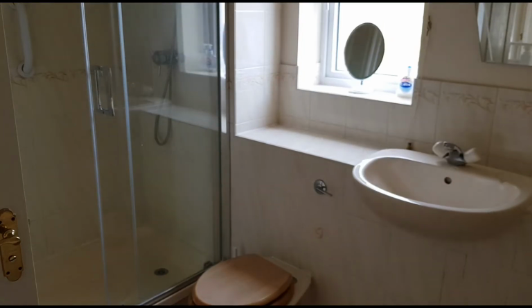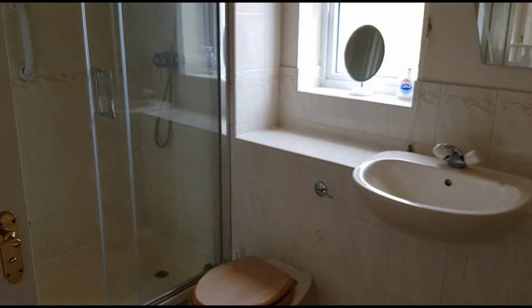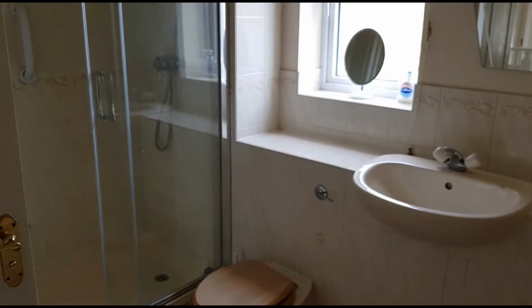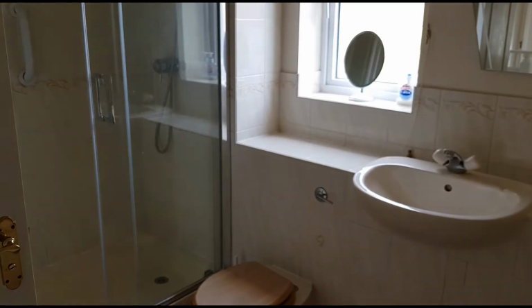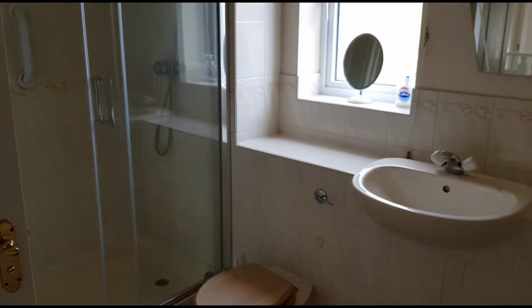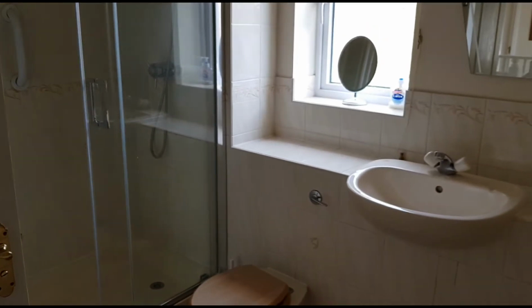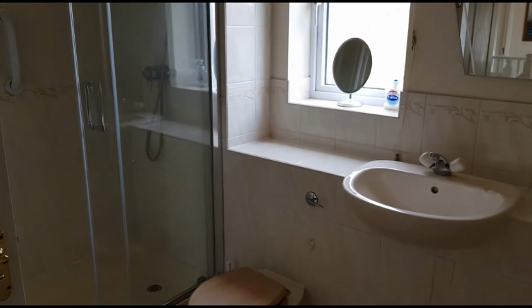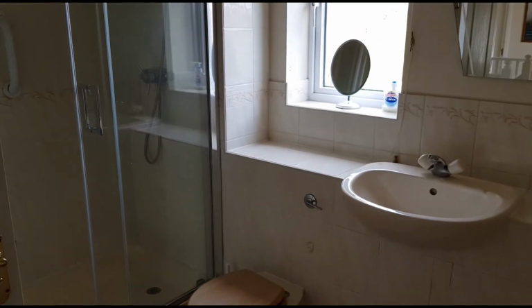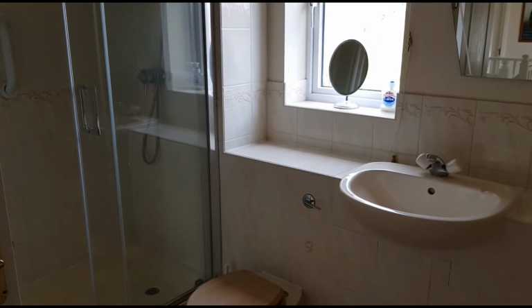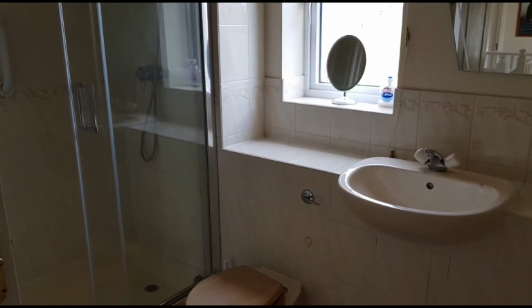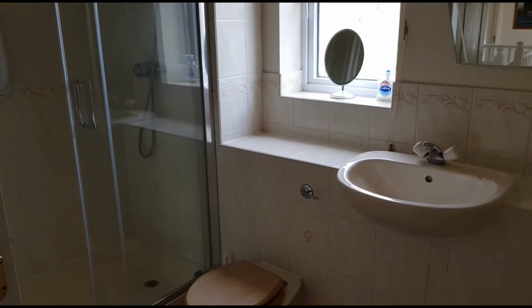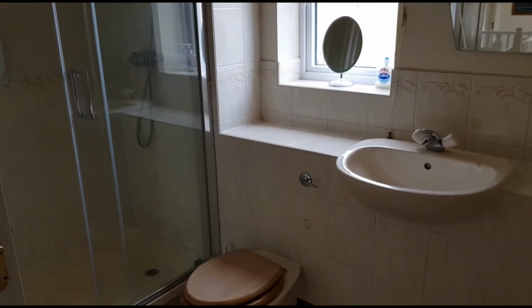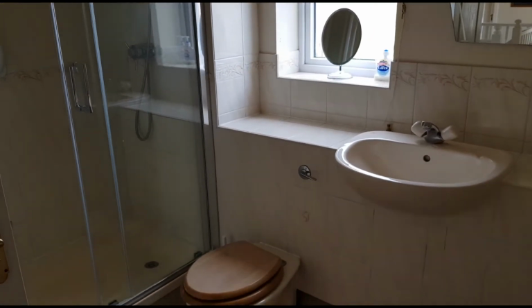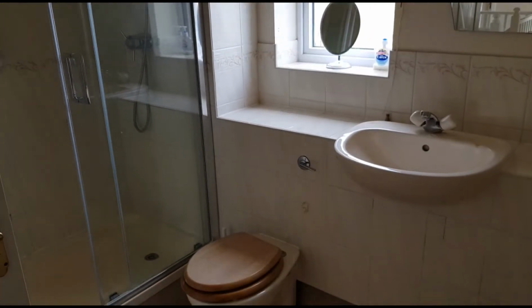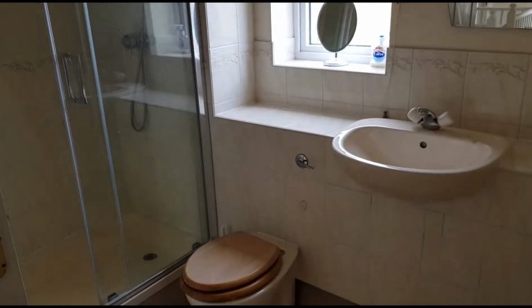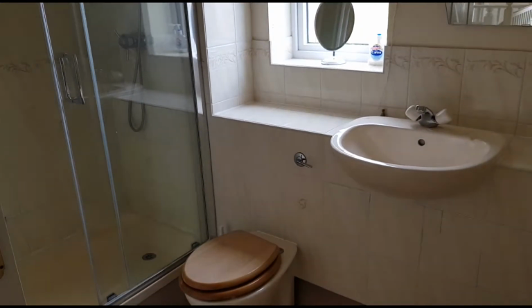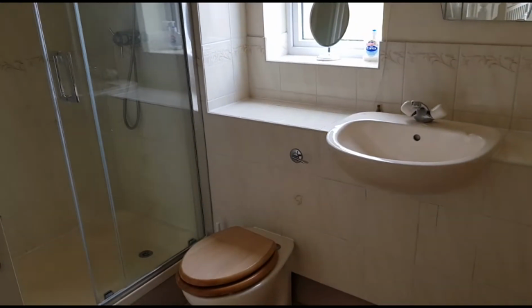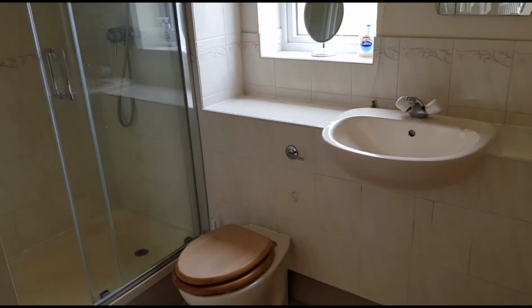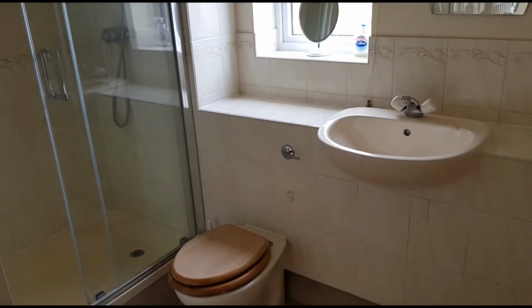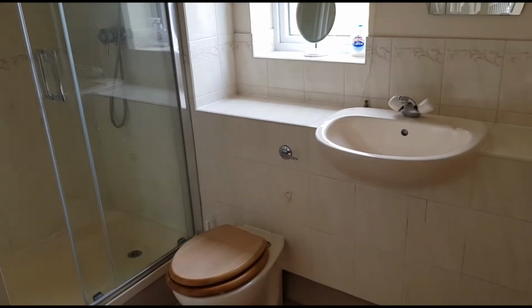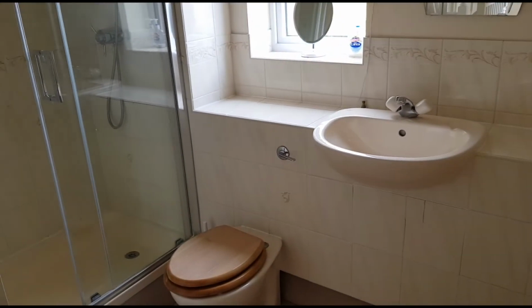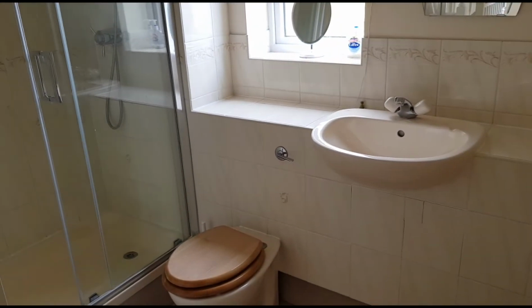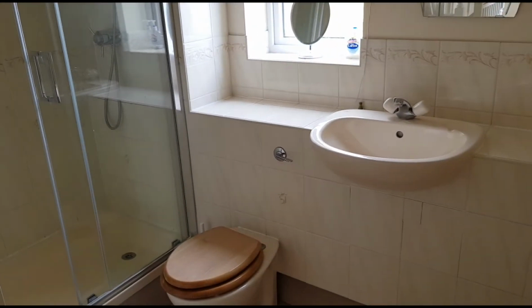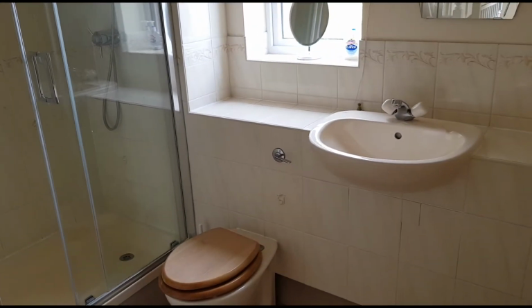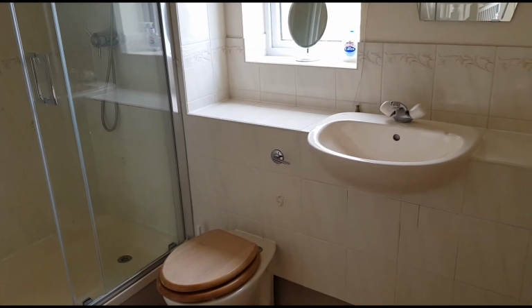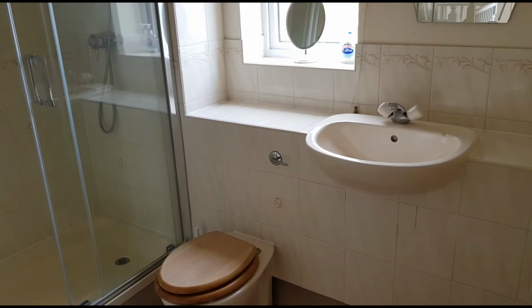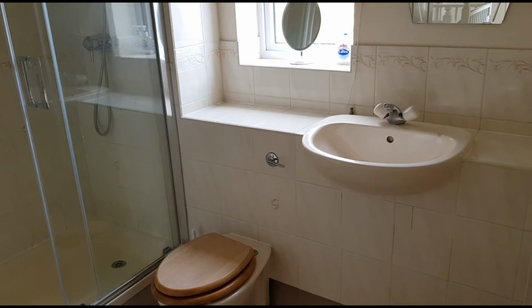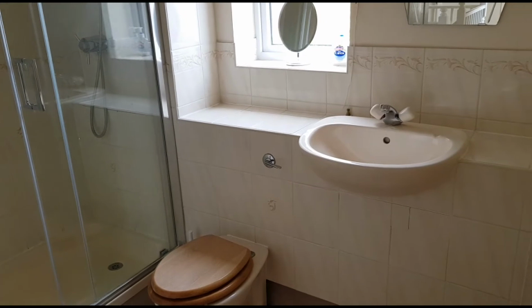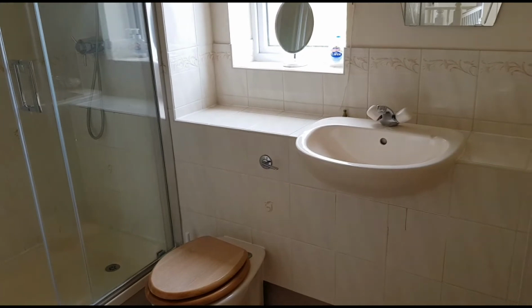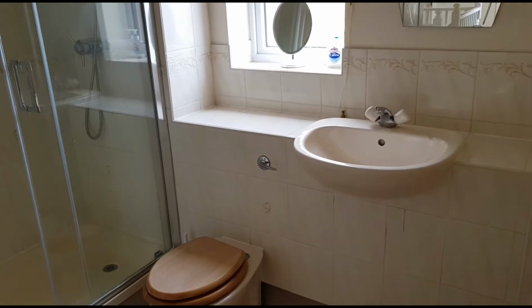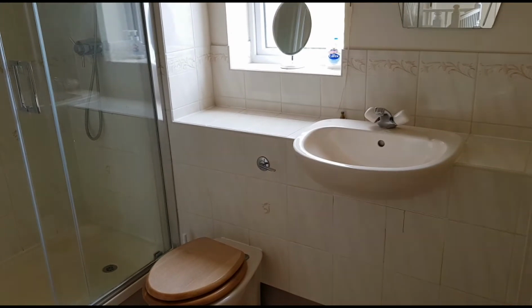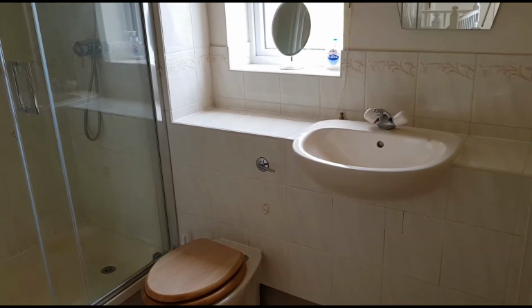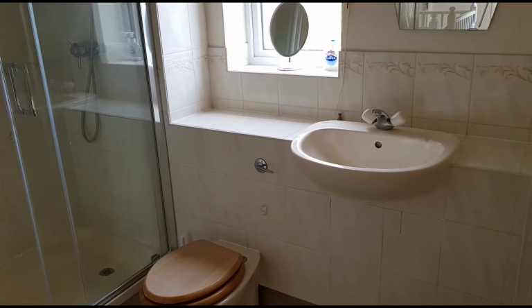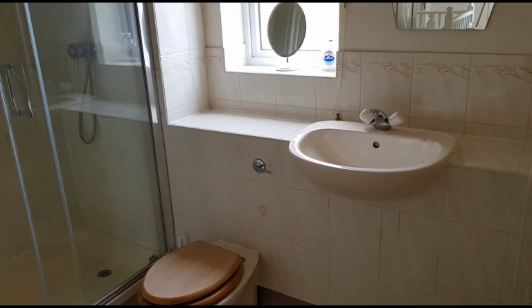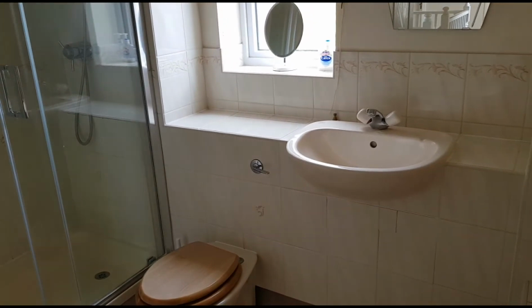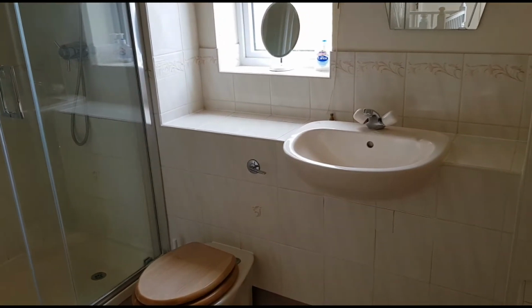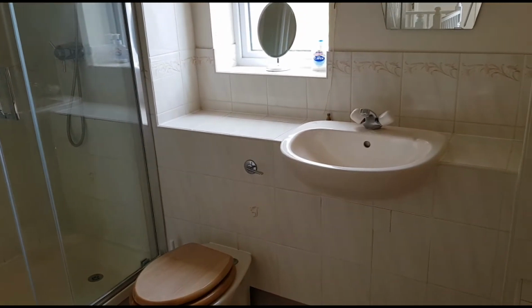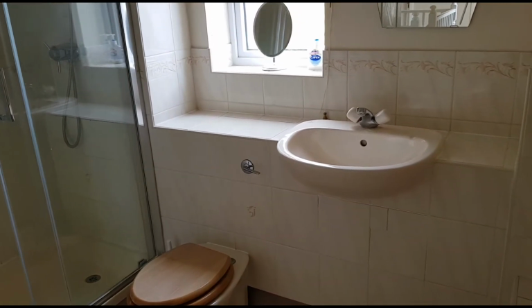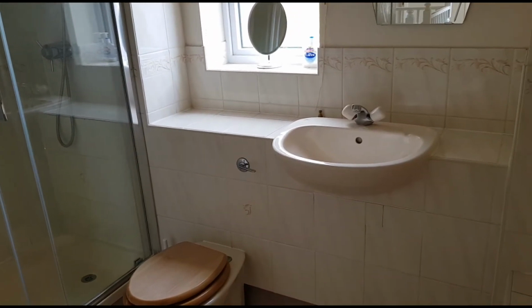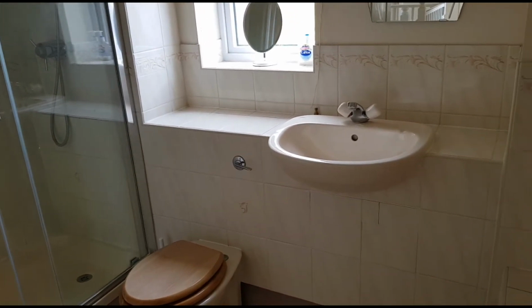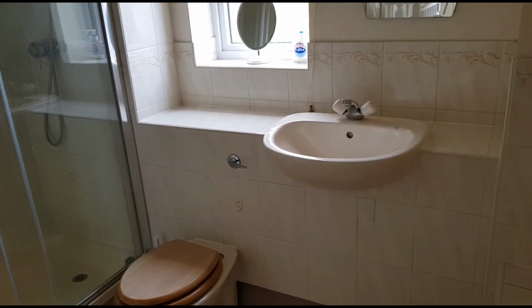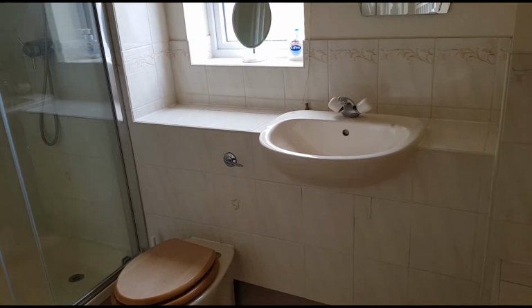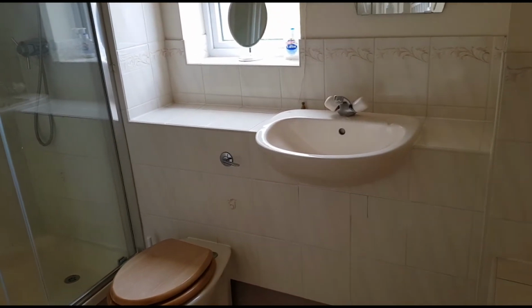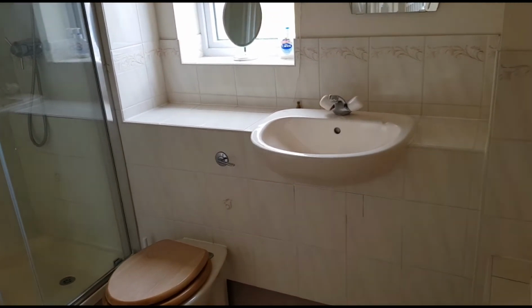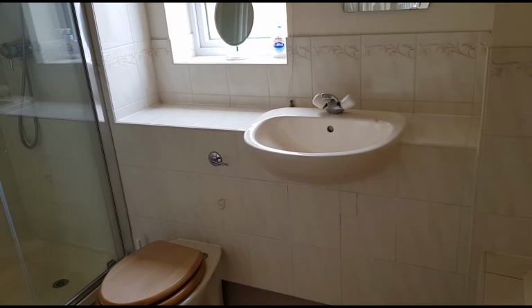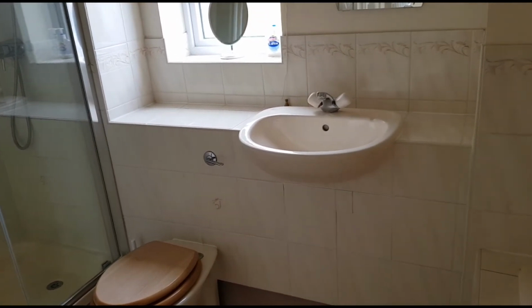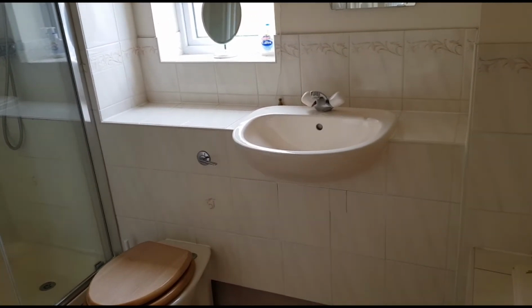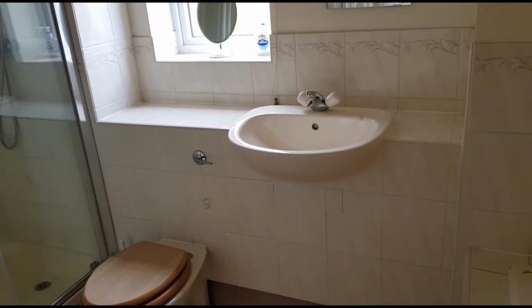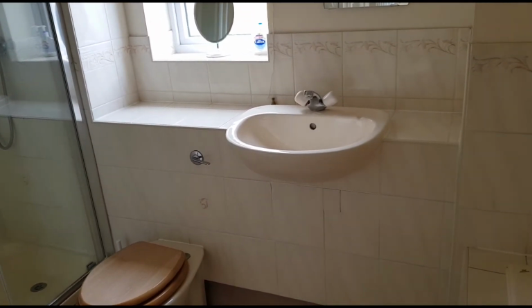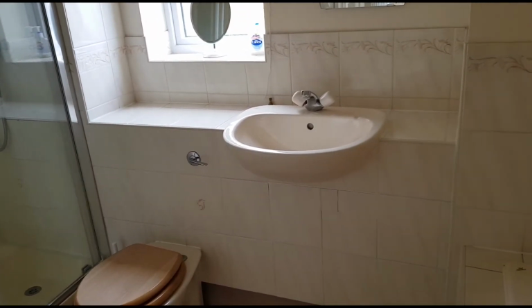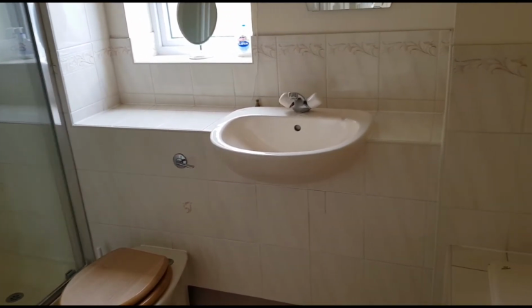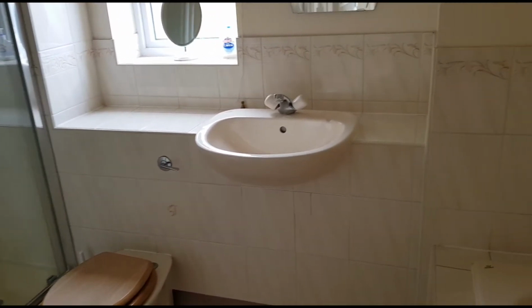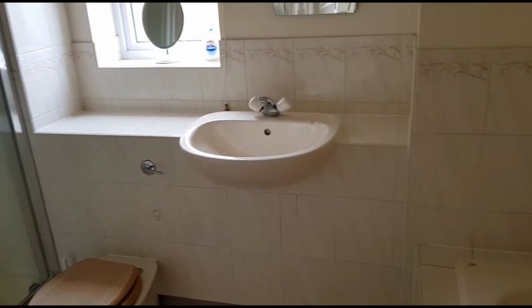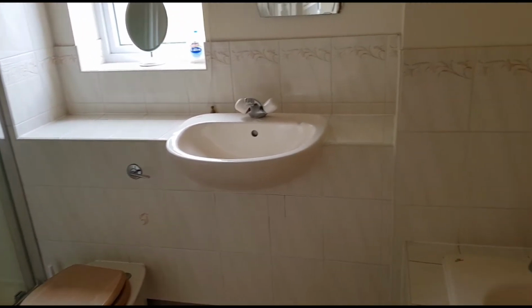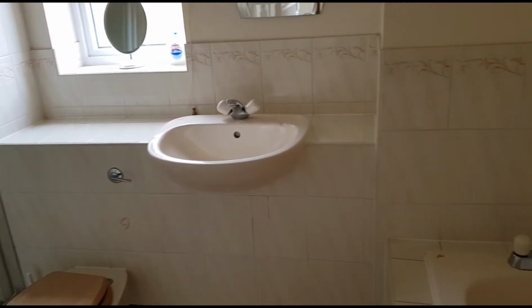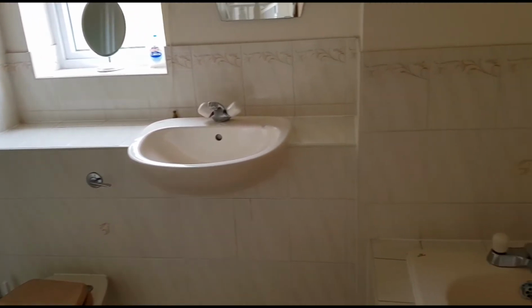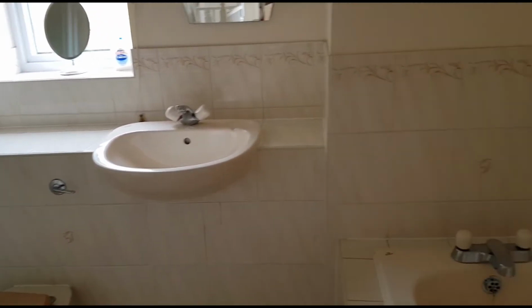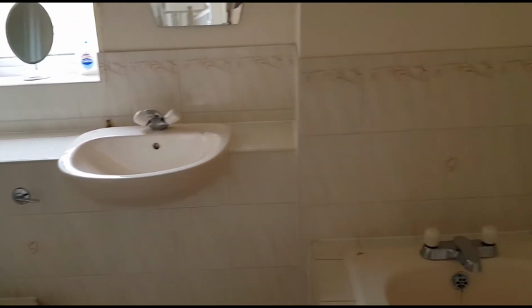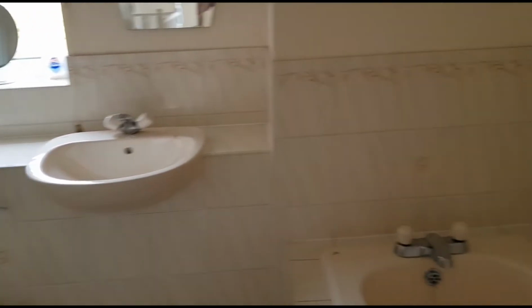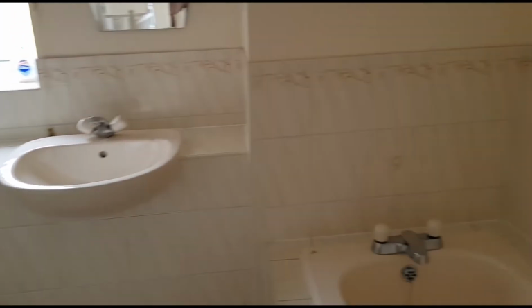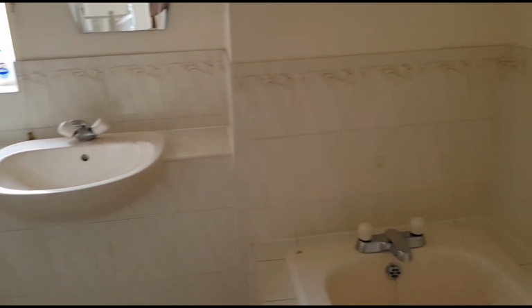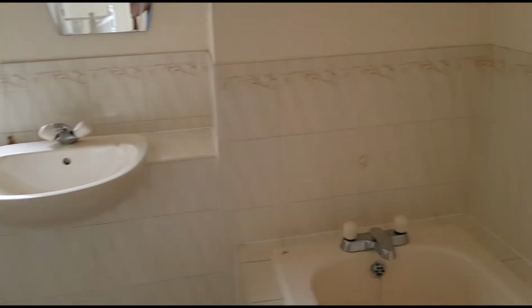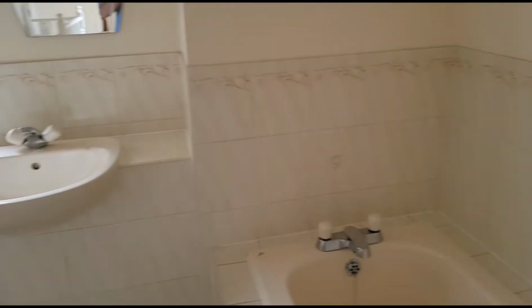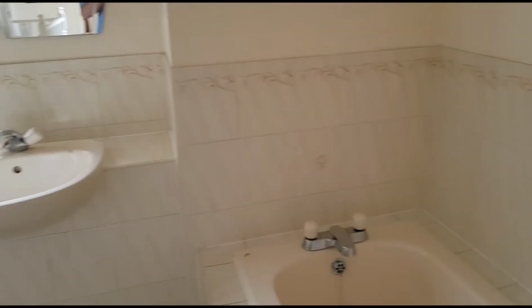This is the family bathroom — it's a really good size. It includes a double shower, loo, basin and bath.